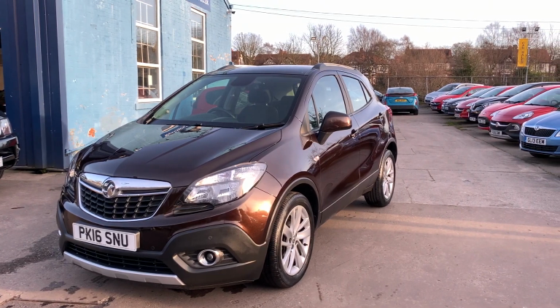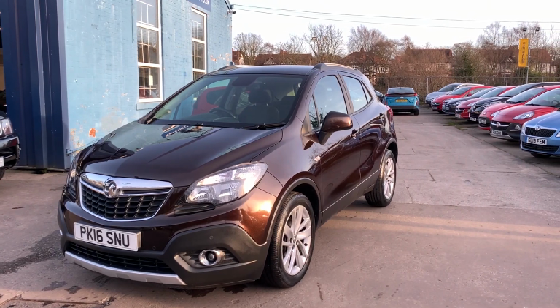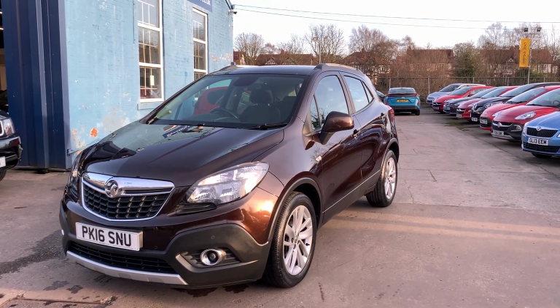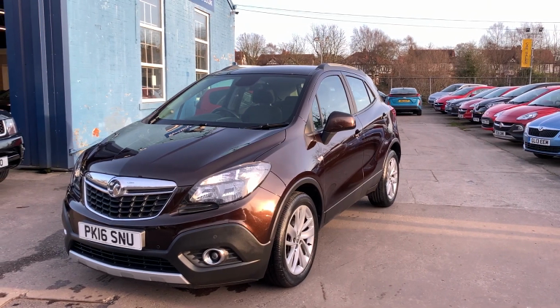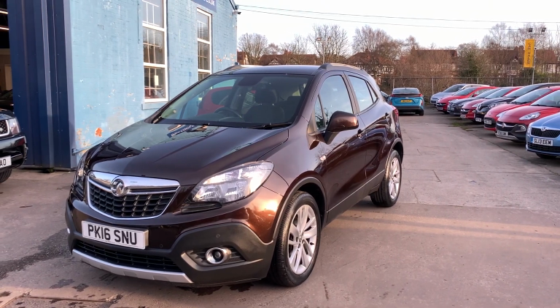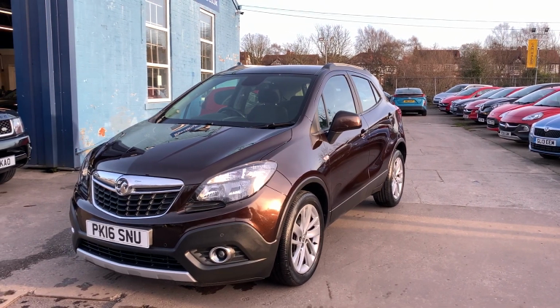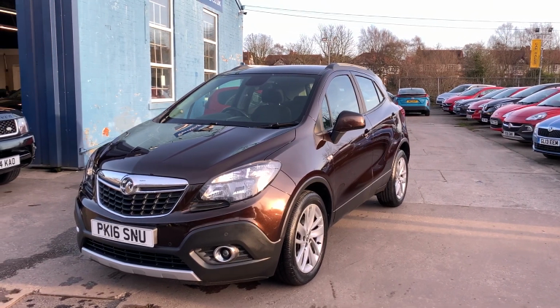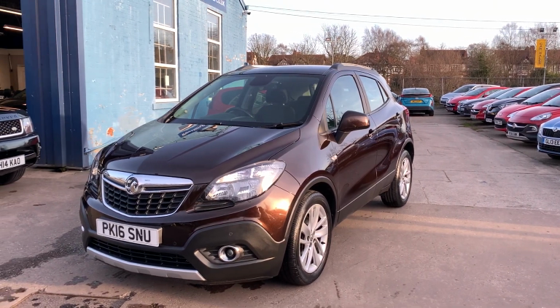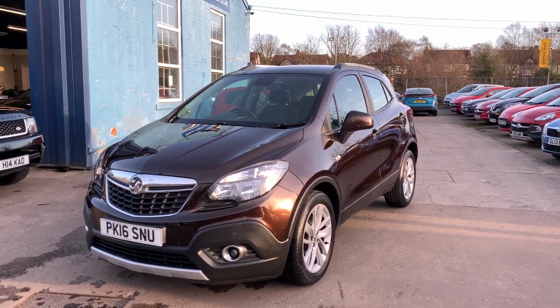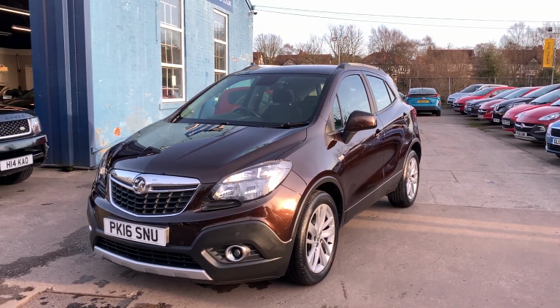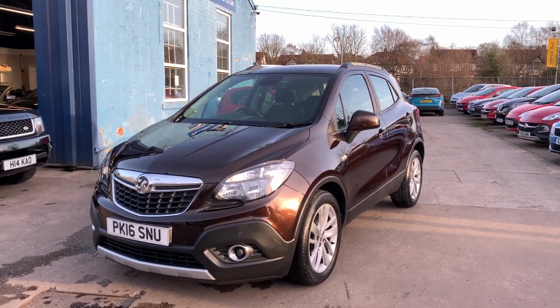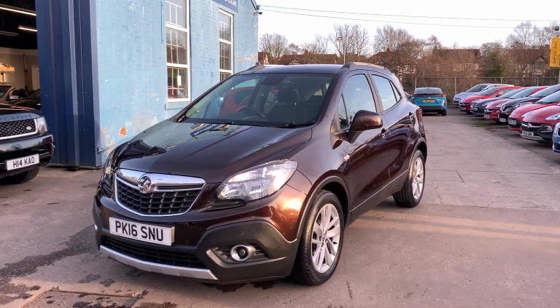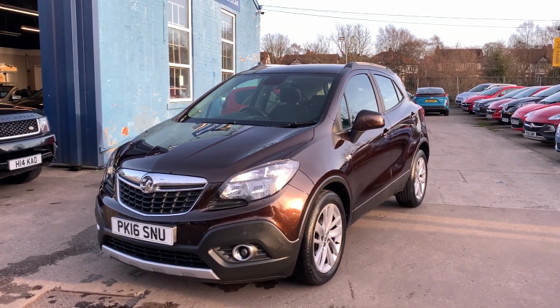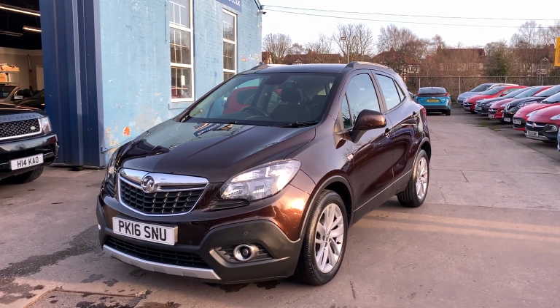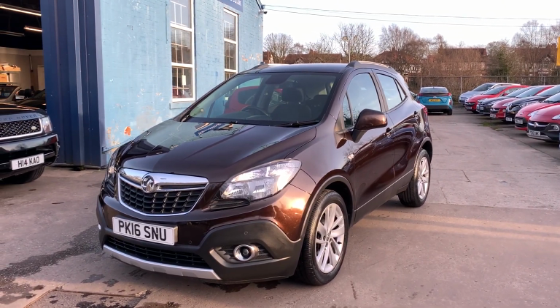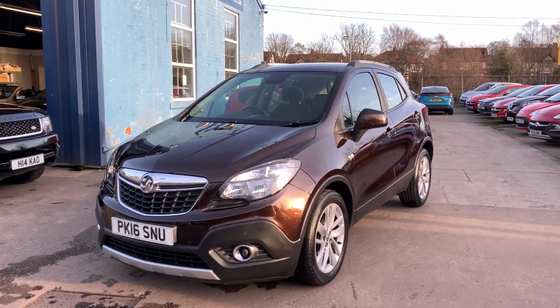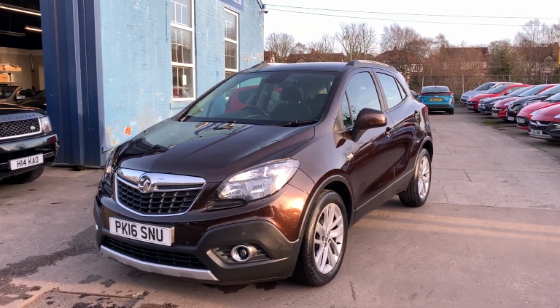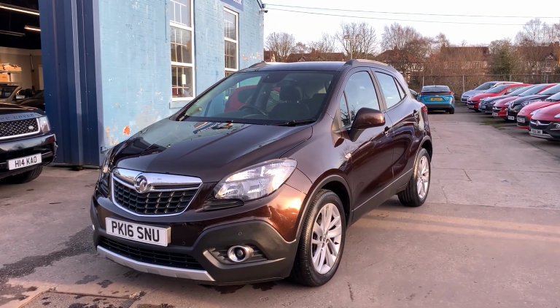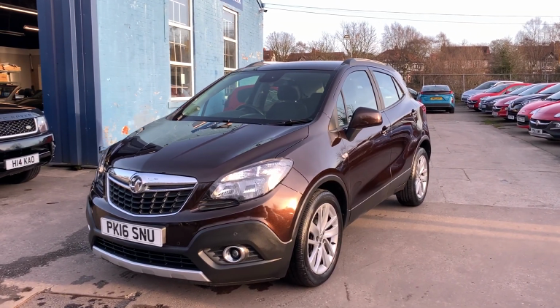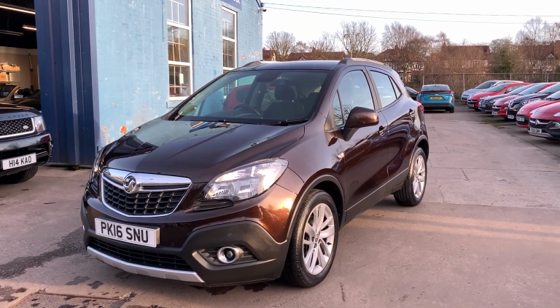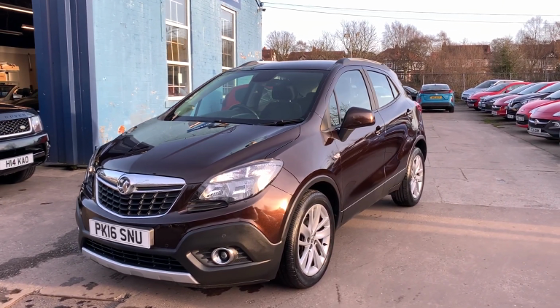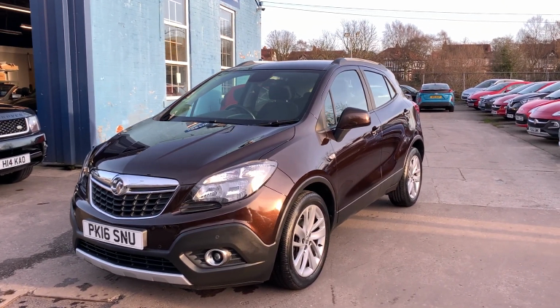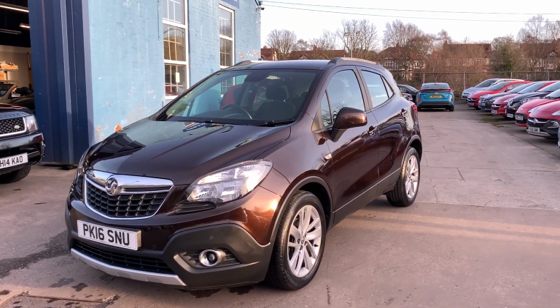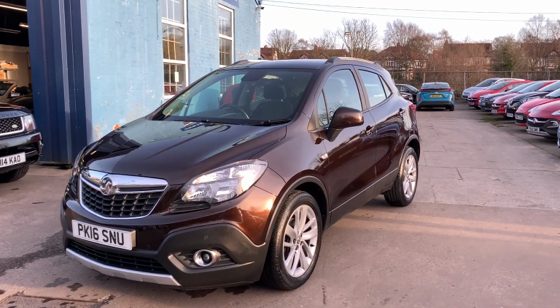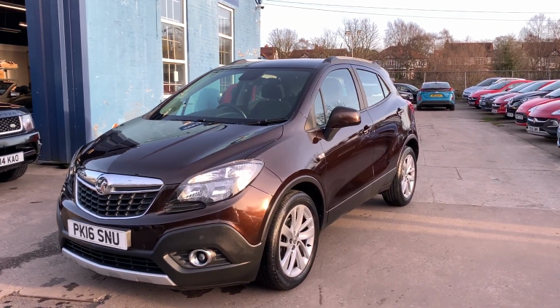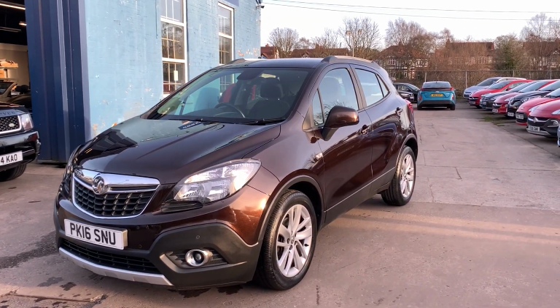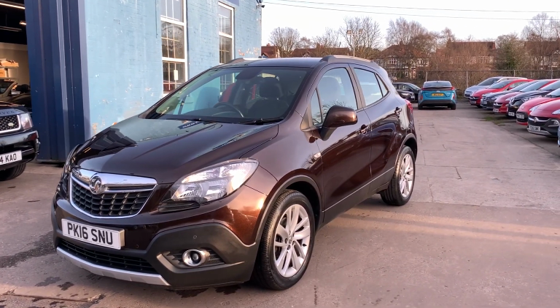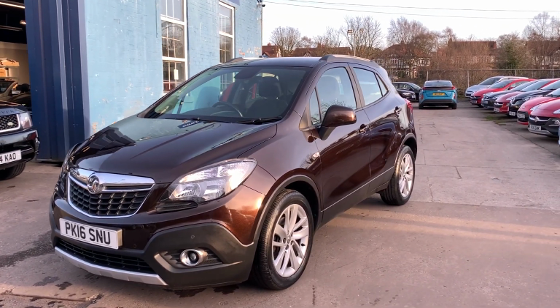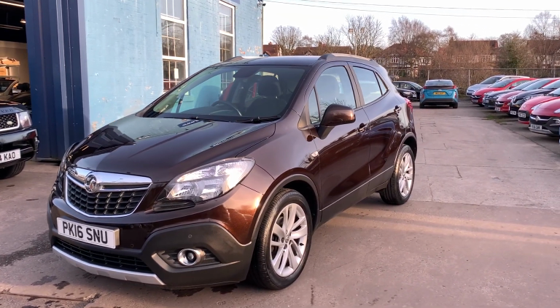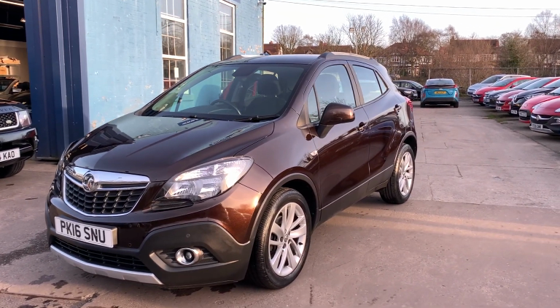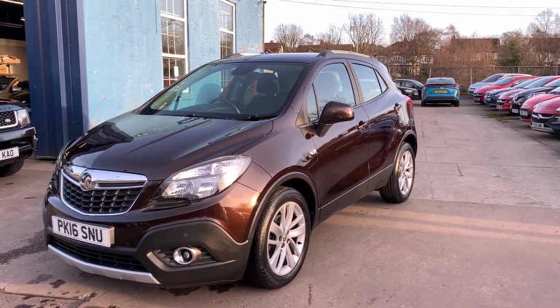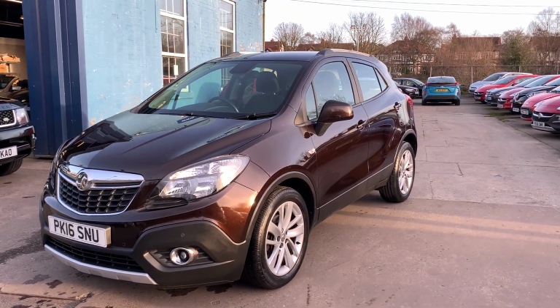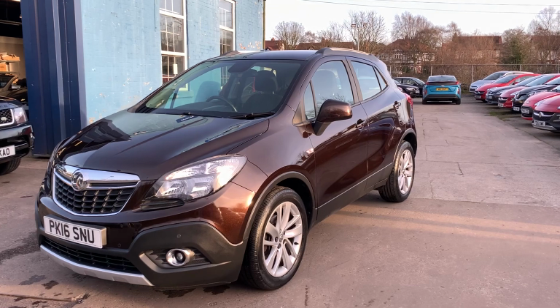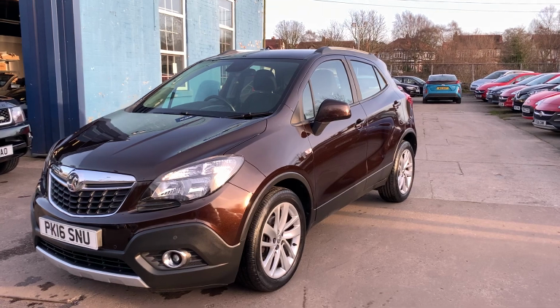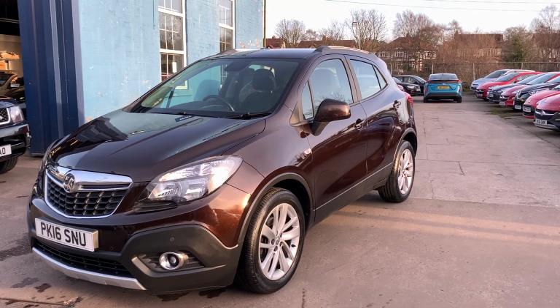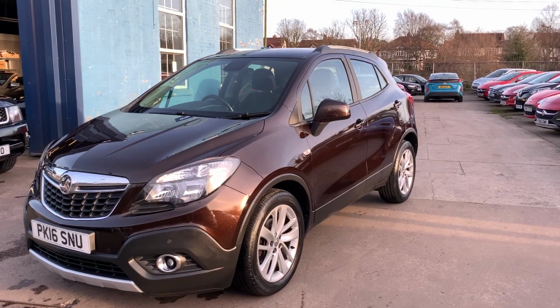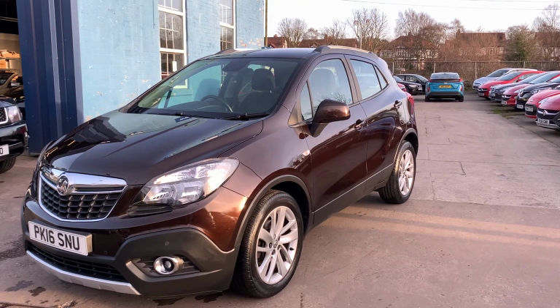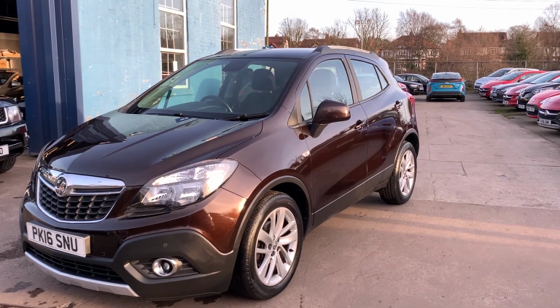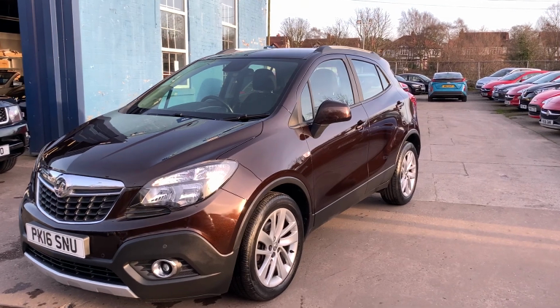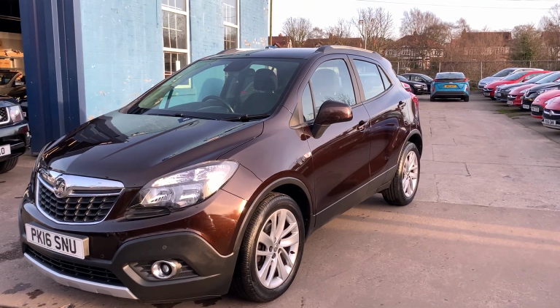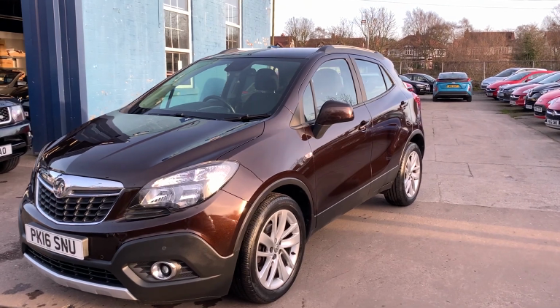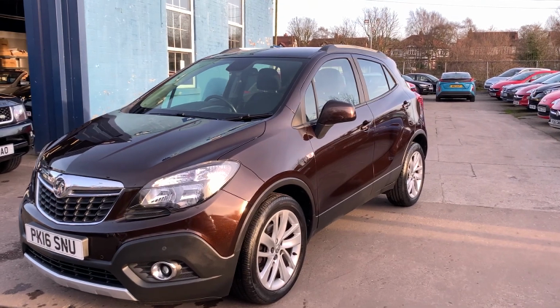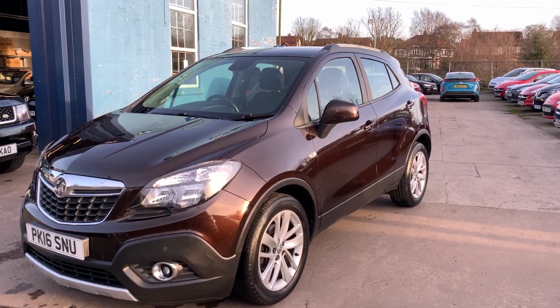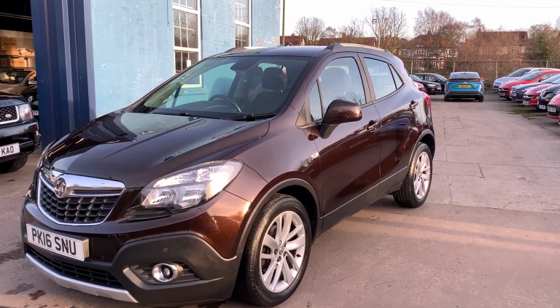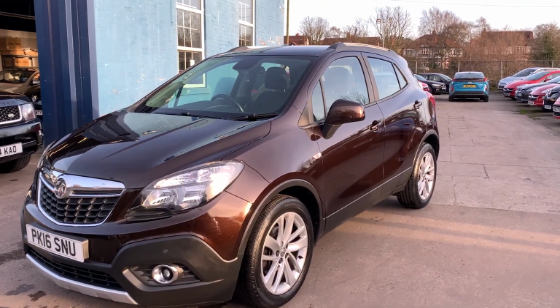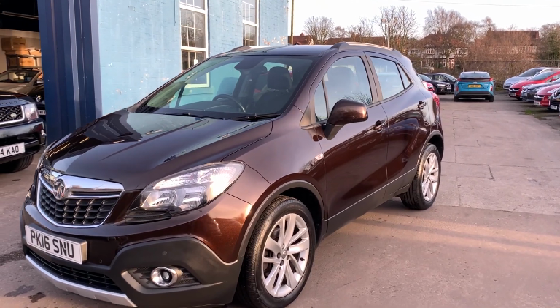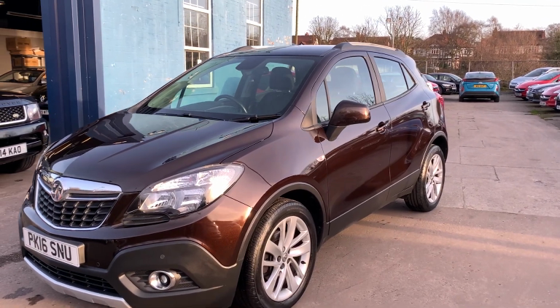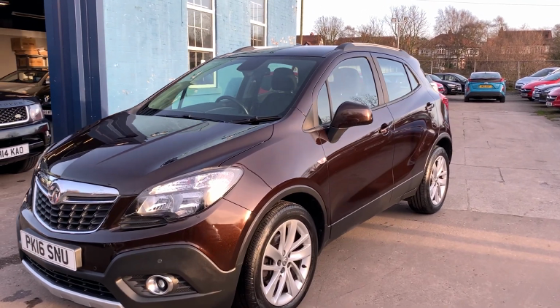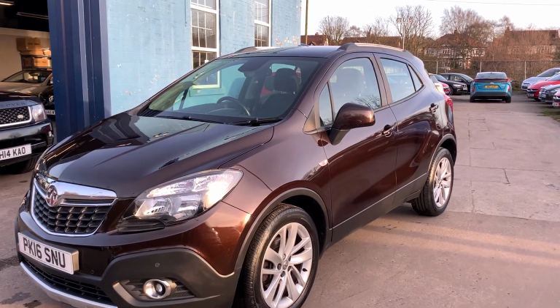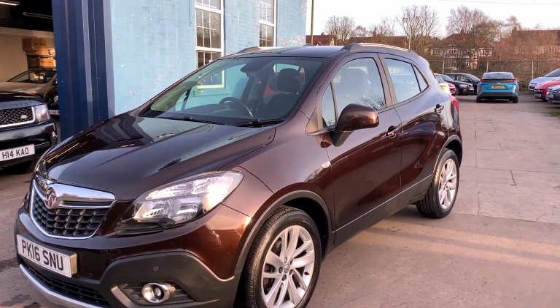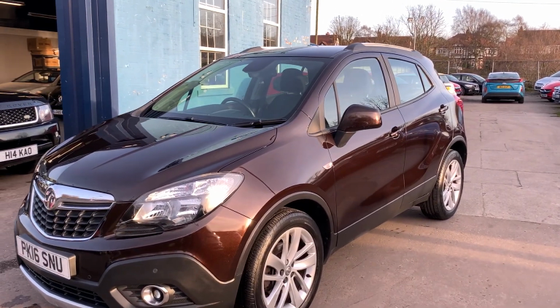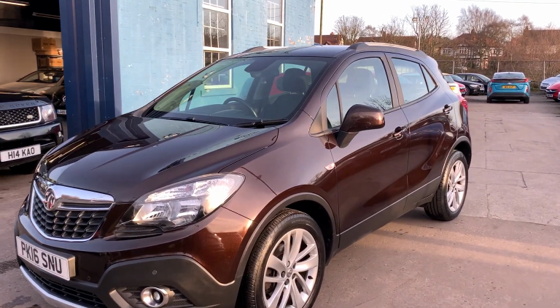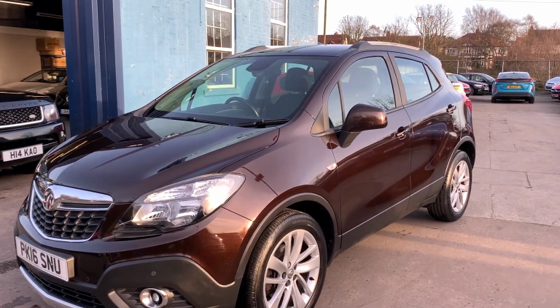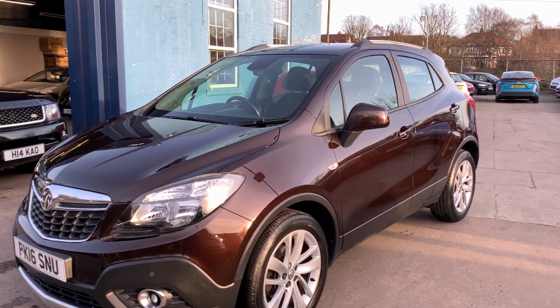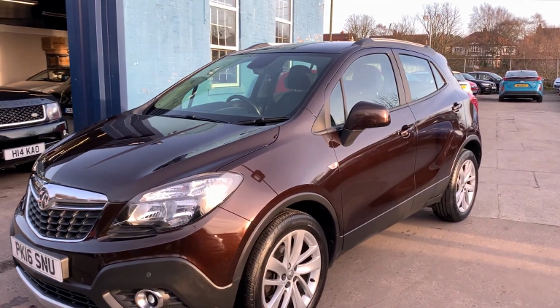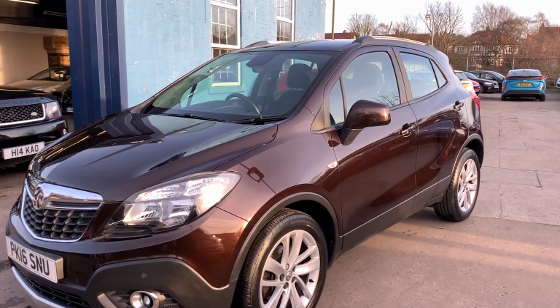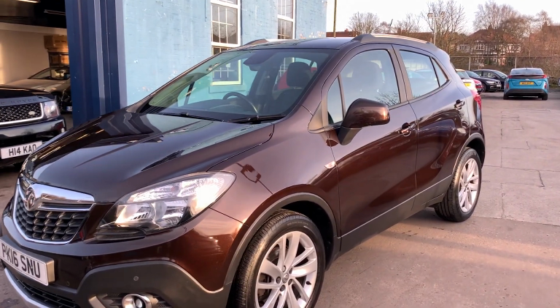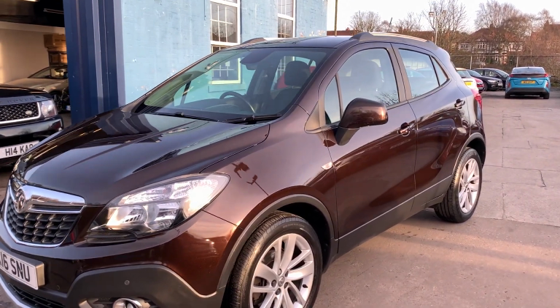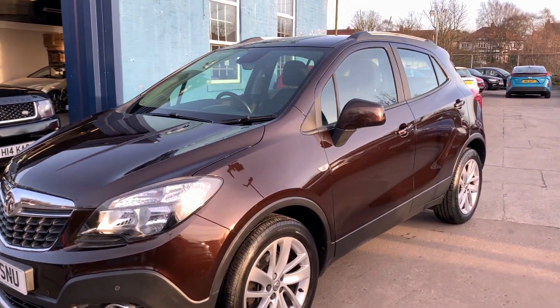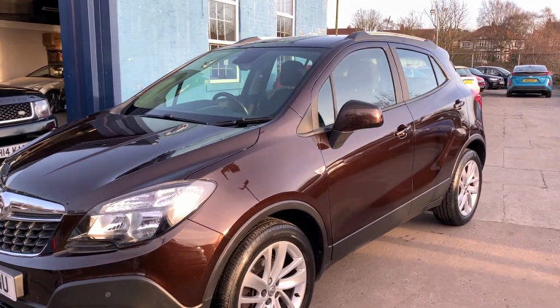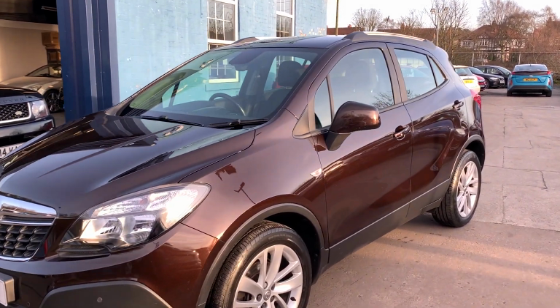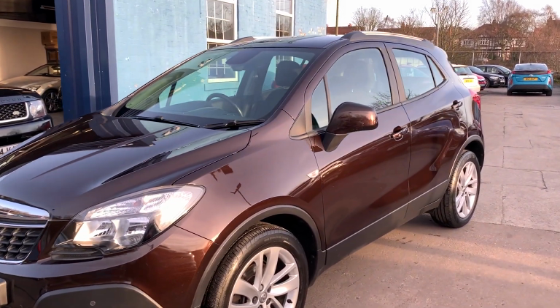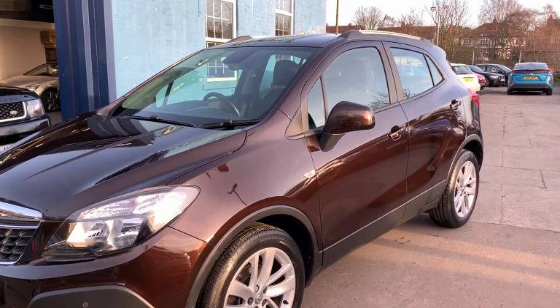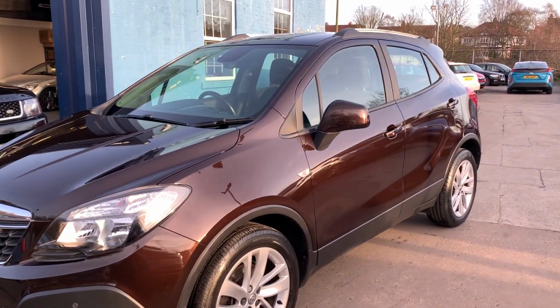Welcome to Cantilever Car Centre, here today with a Vauxhall Mokka Exclusive, registered 2016 on a 16 plate.